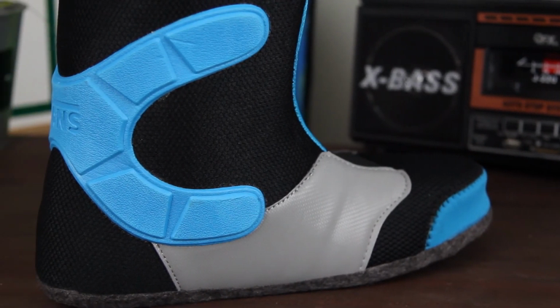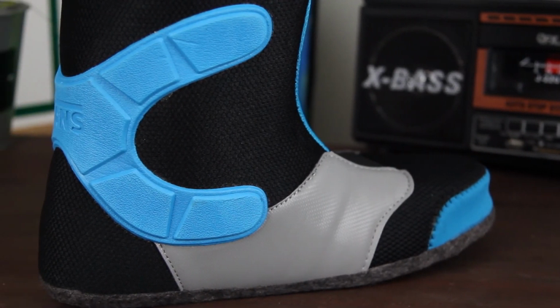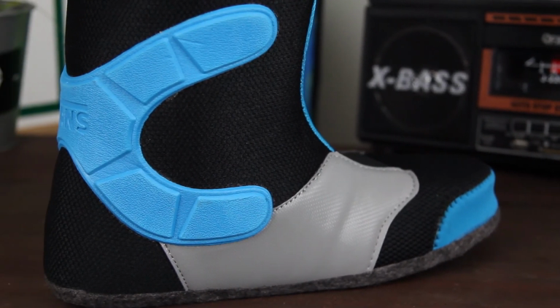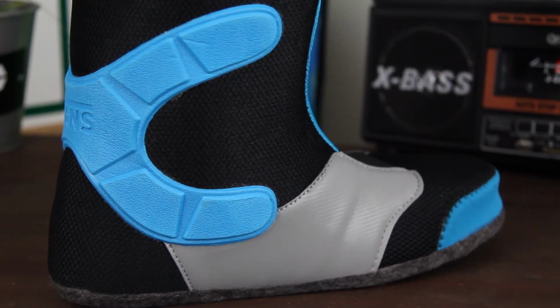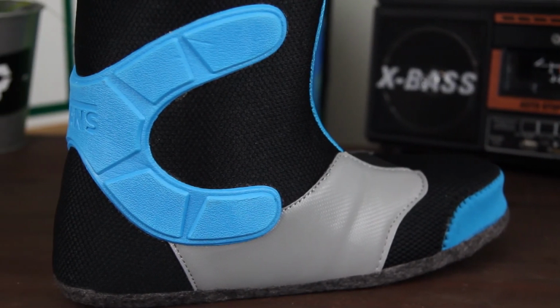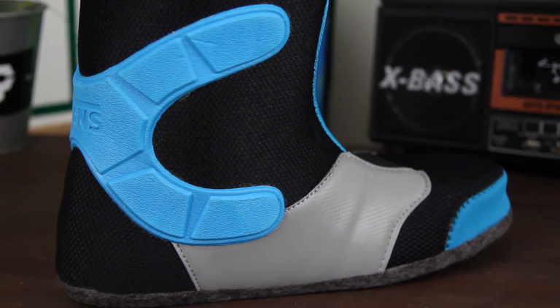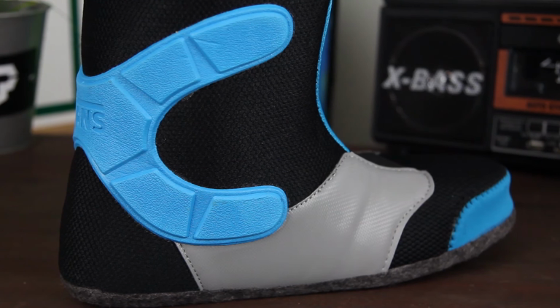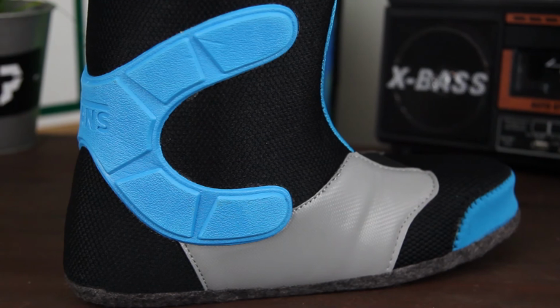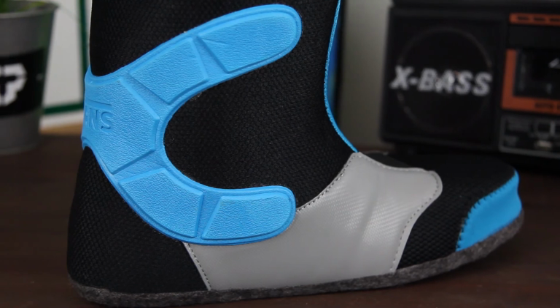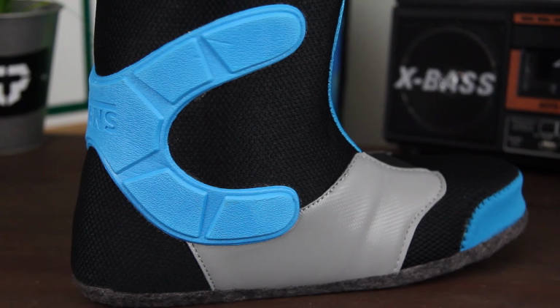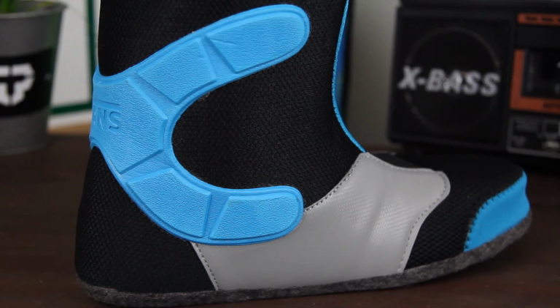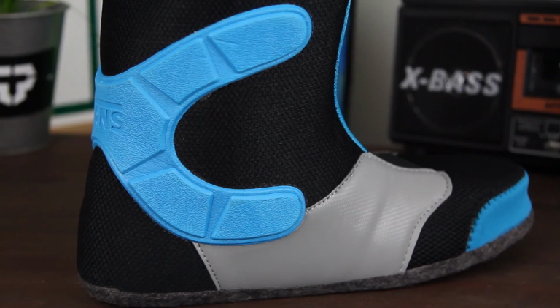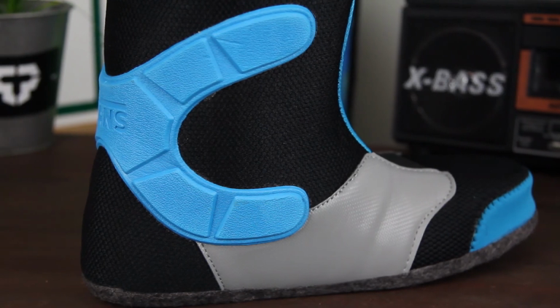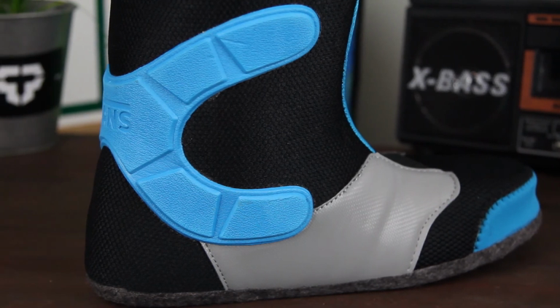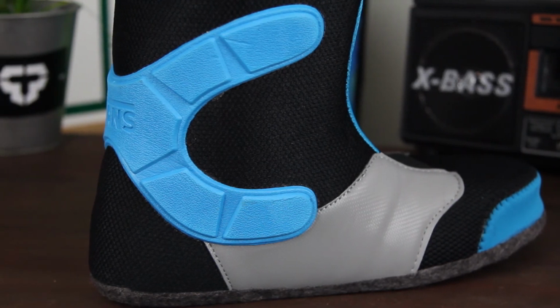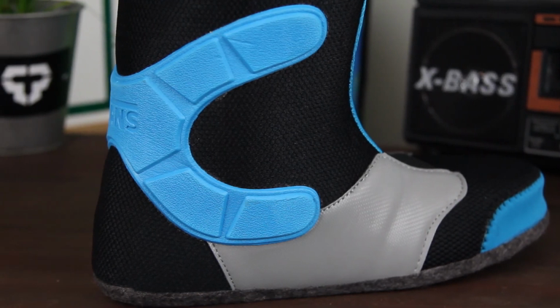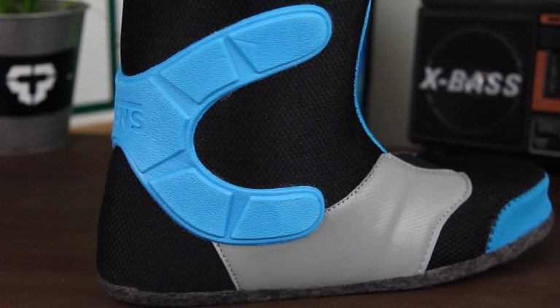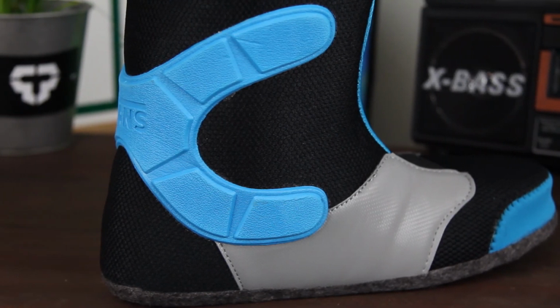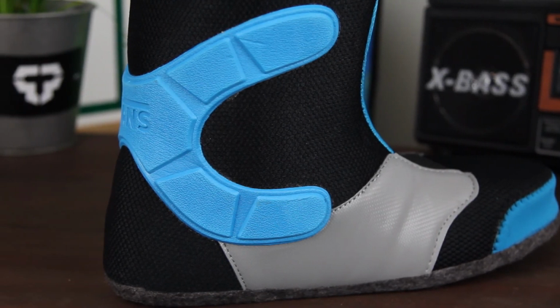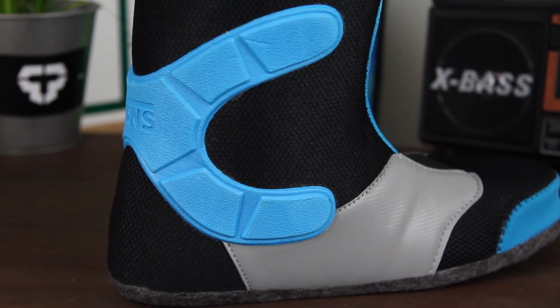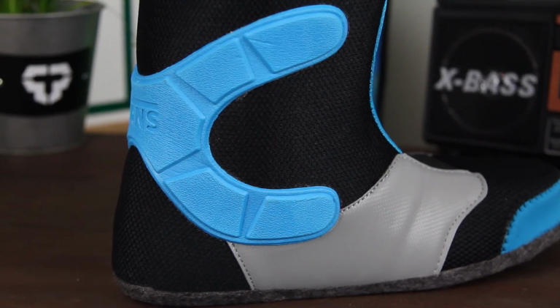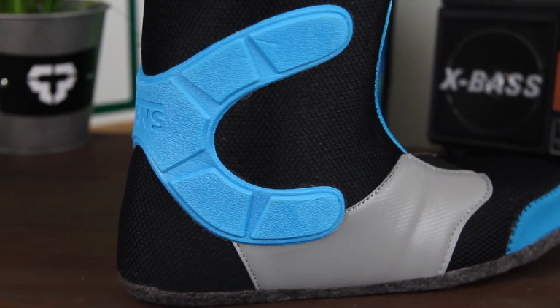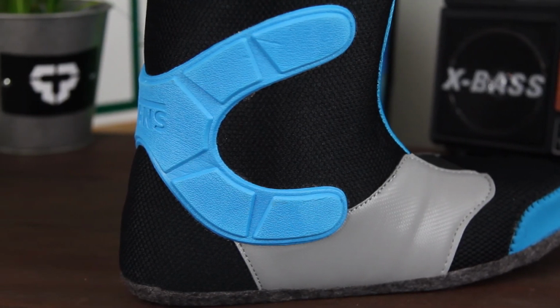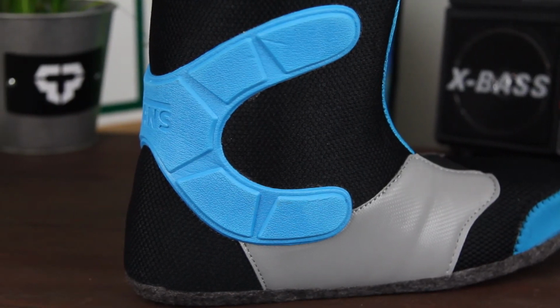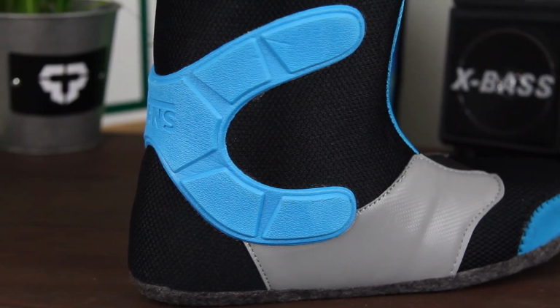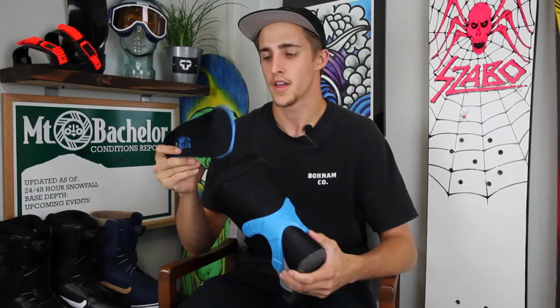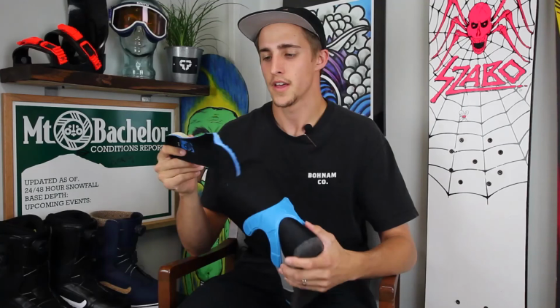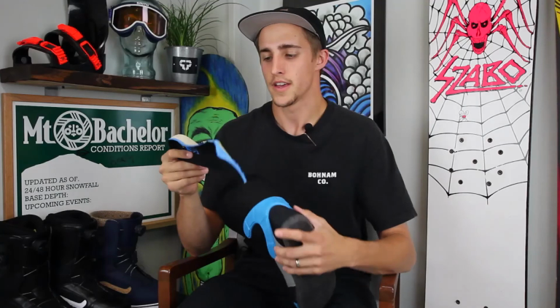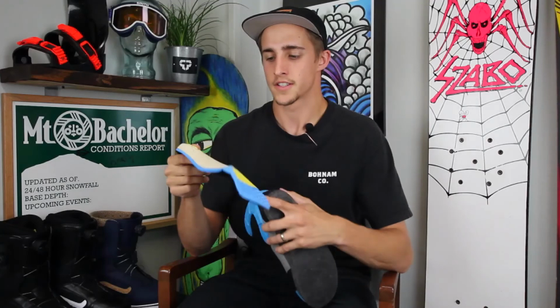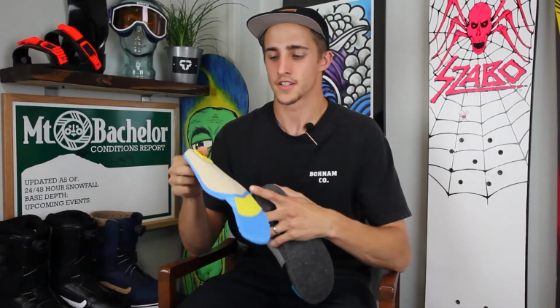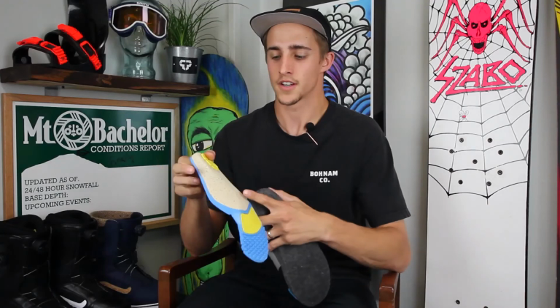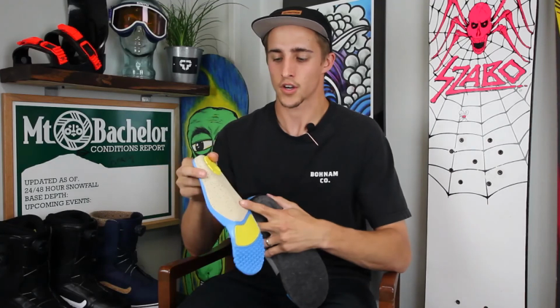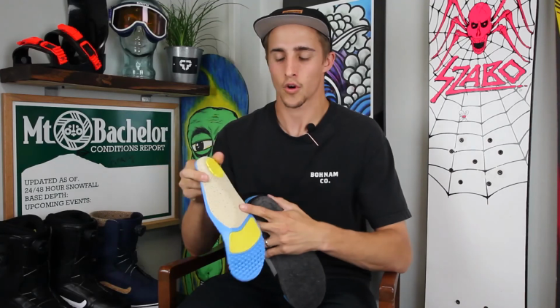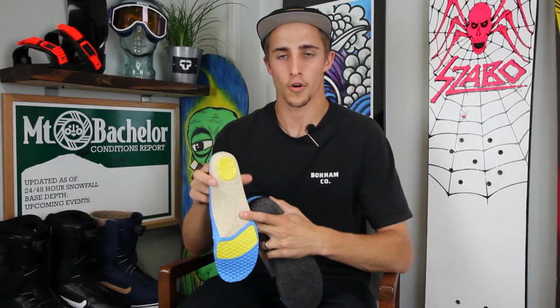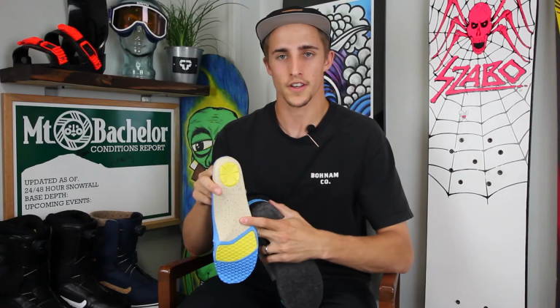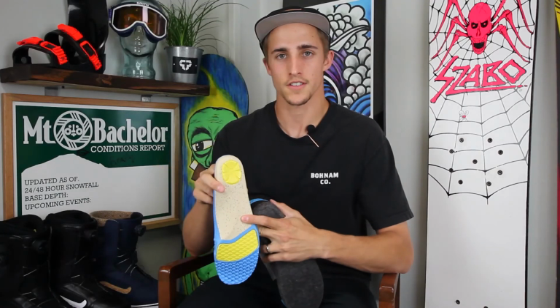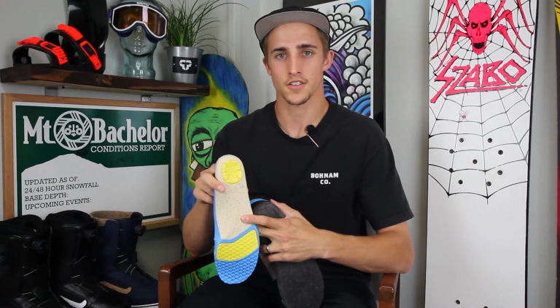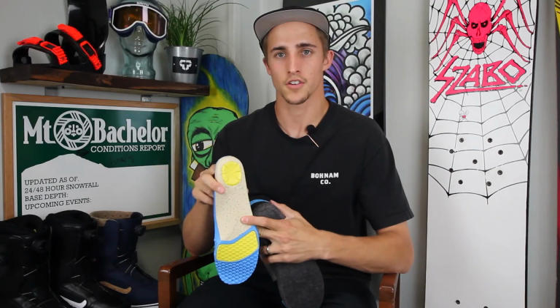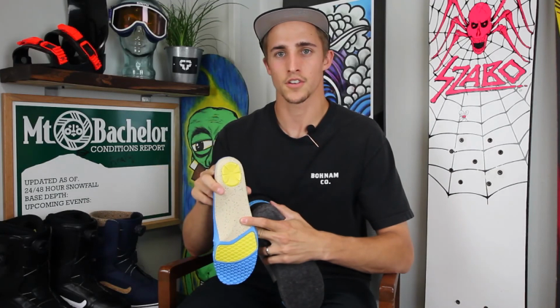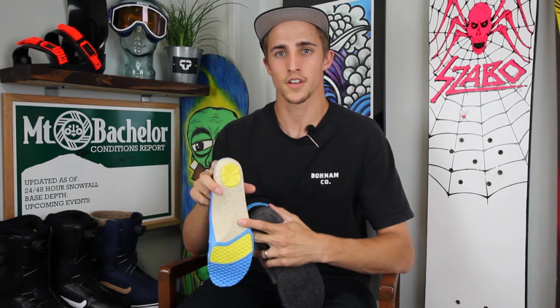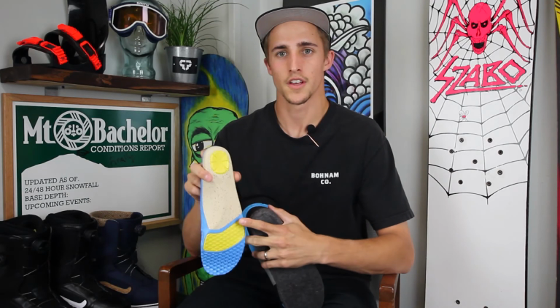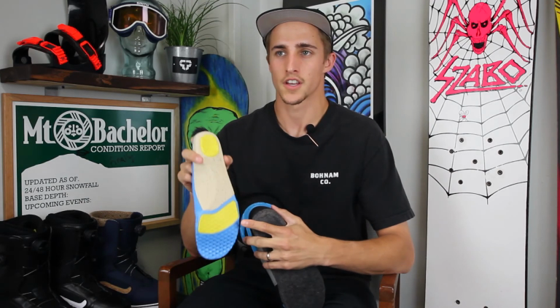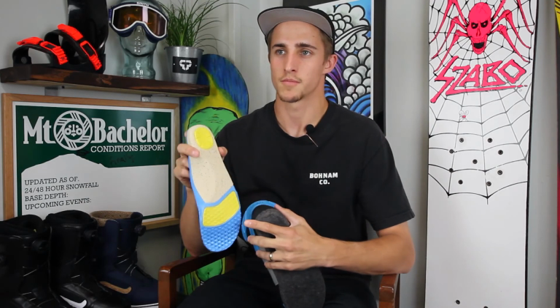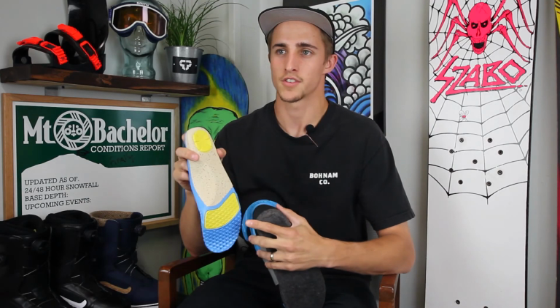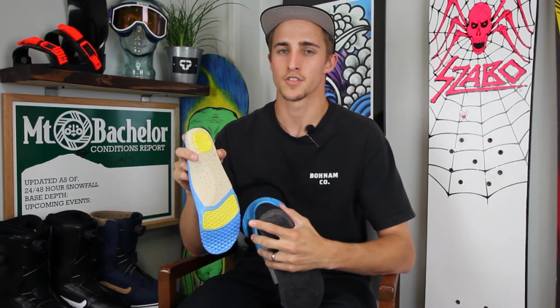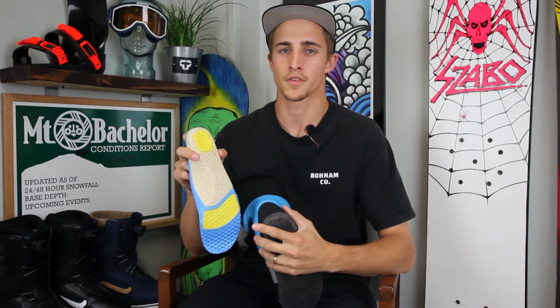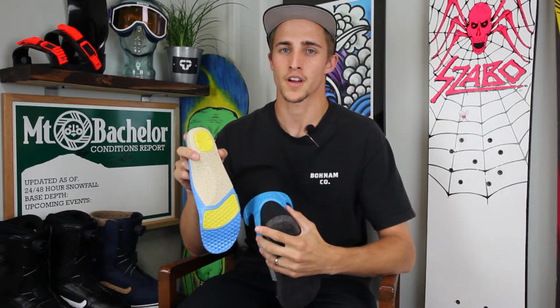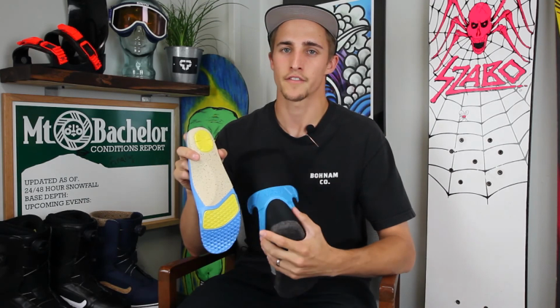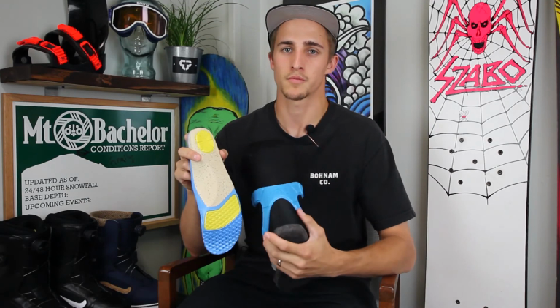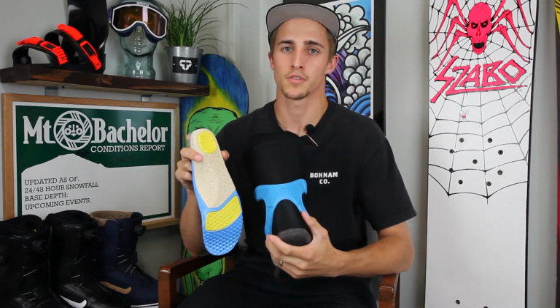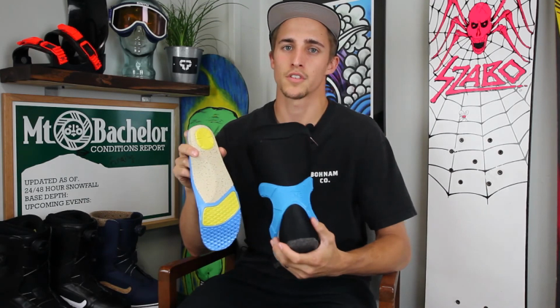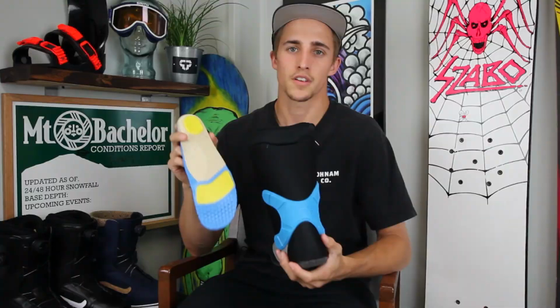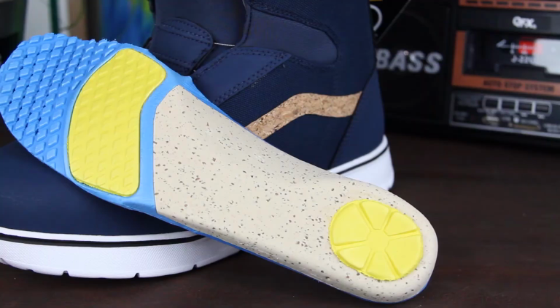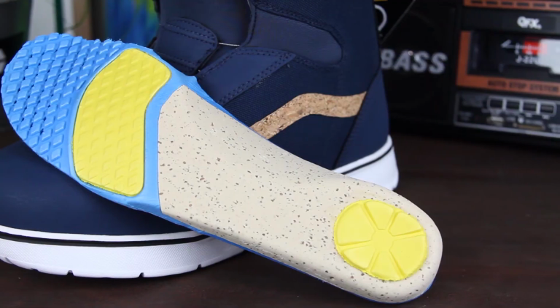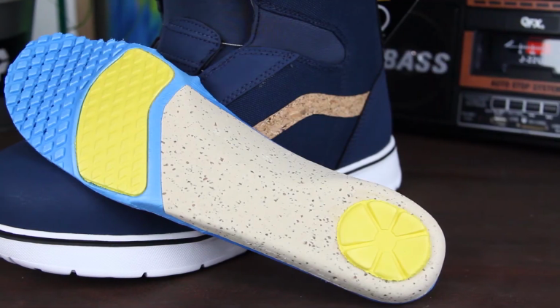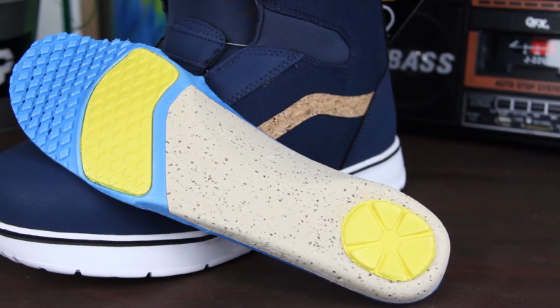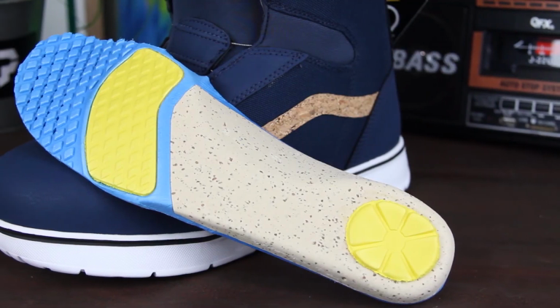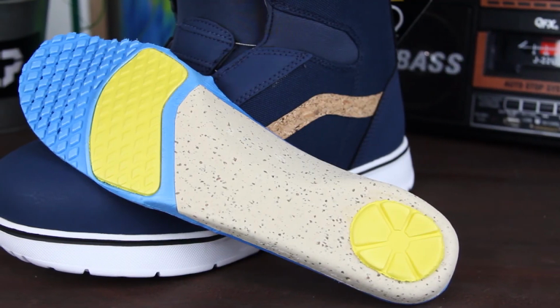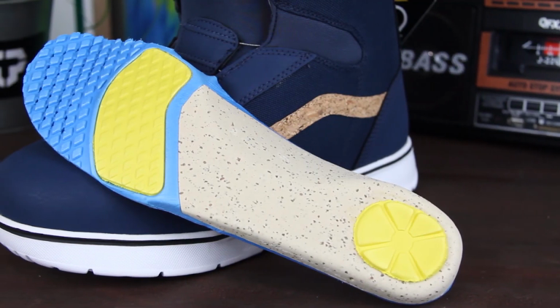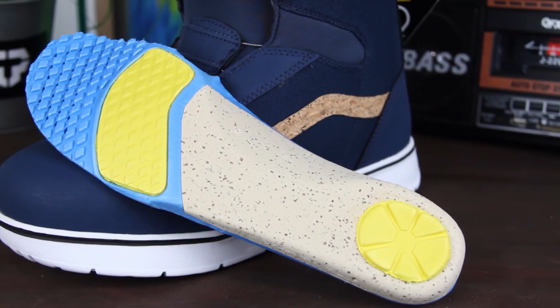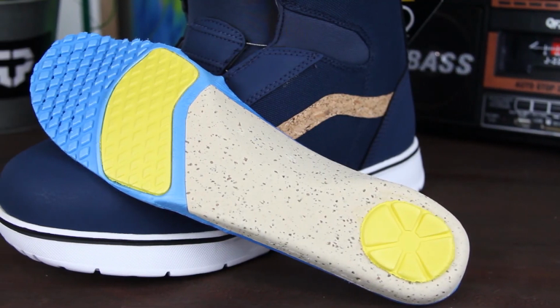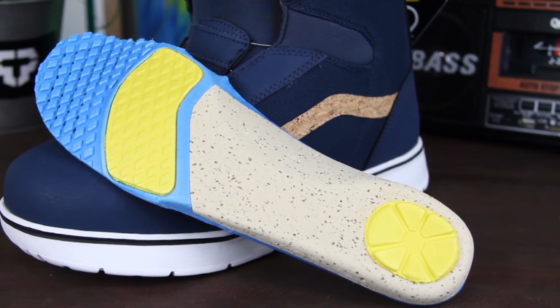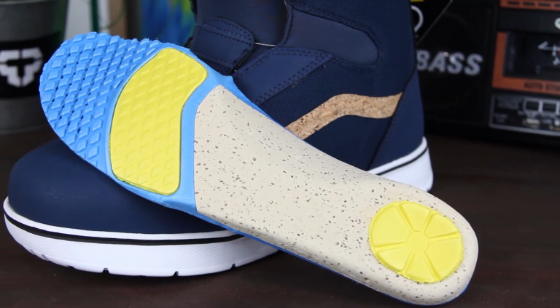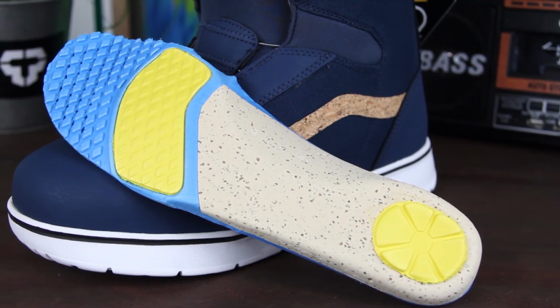The insole of this boot is also going to be heat moldable. It's a cork insole, going to be super comfortable and give you good impact protection.